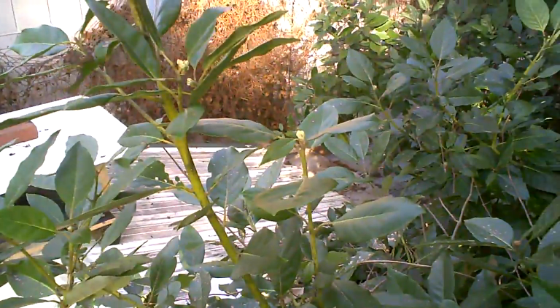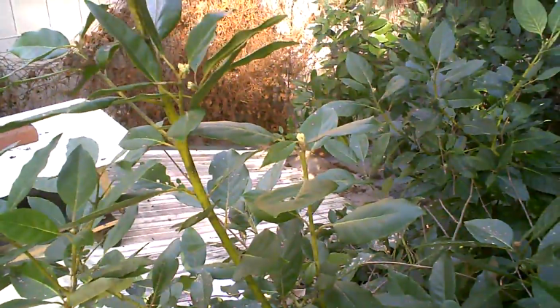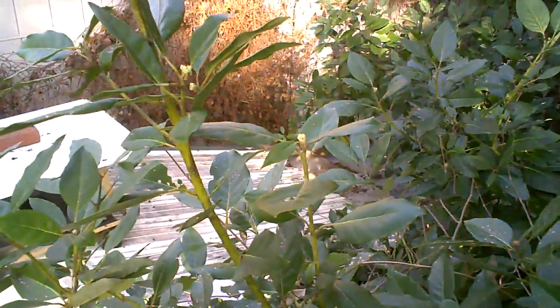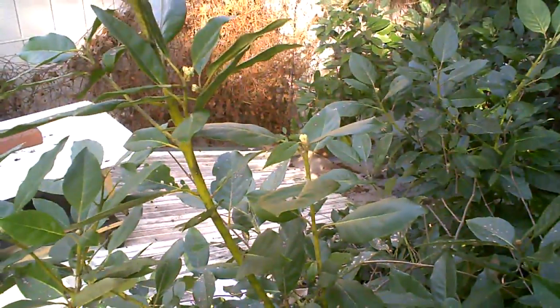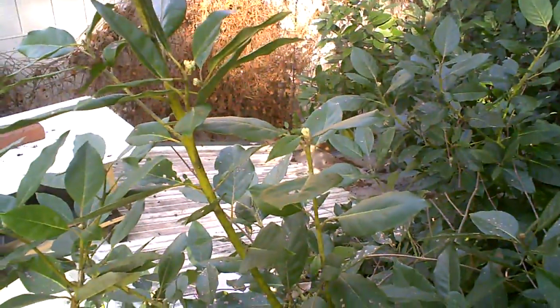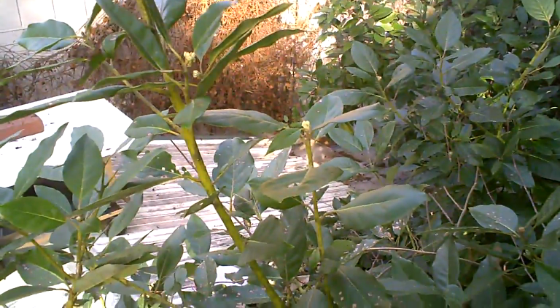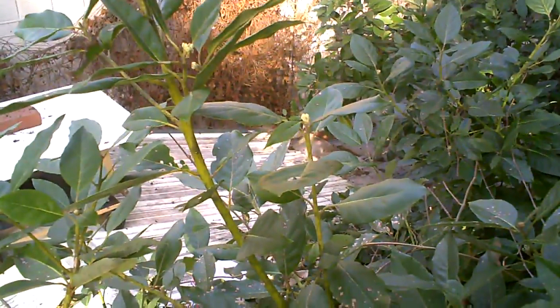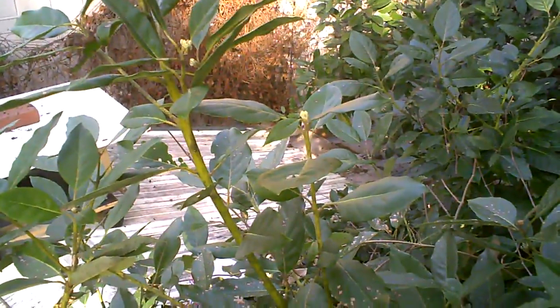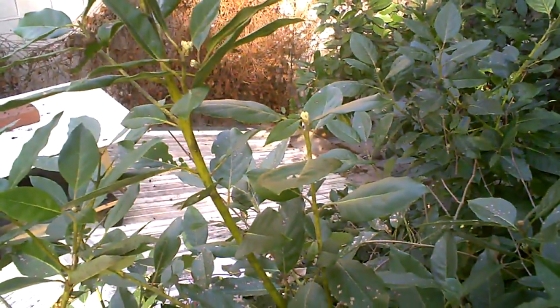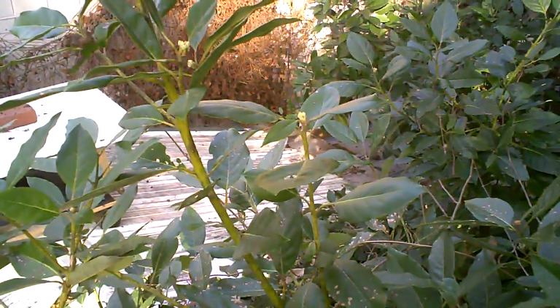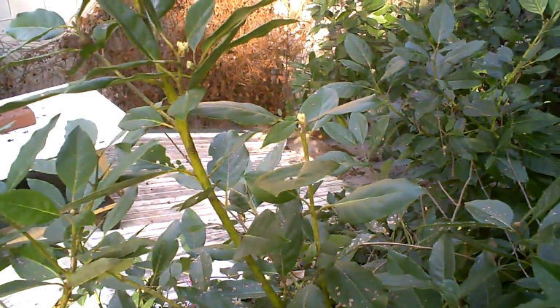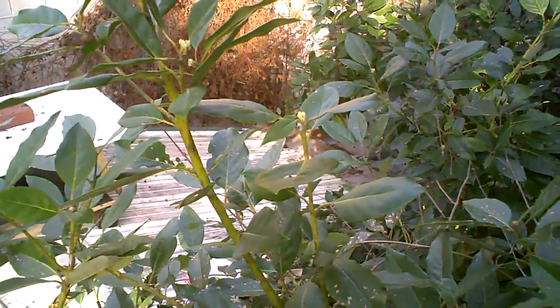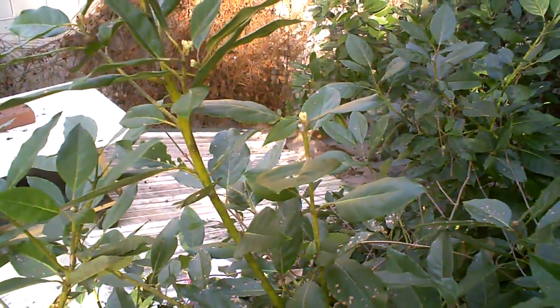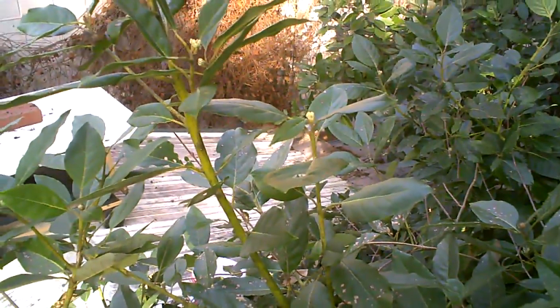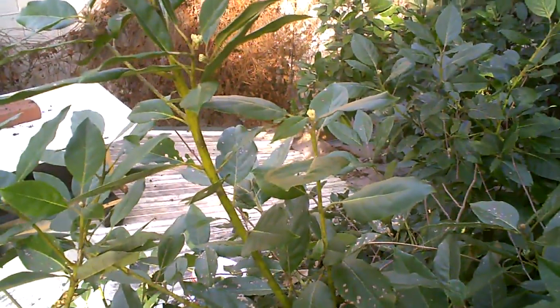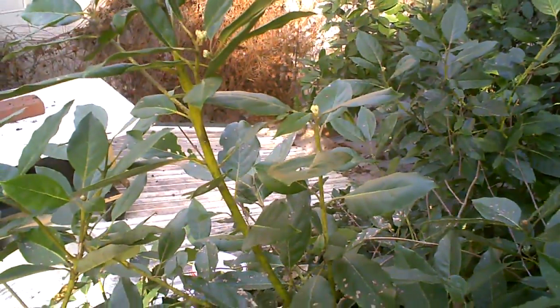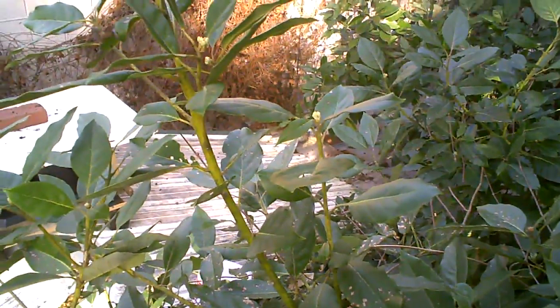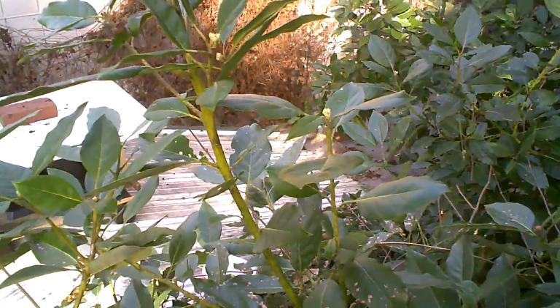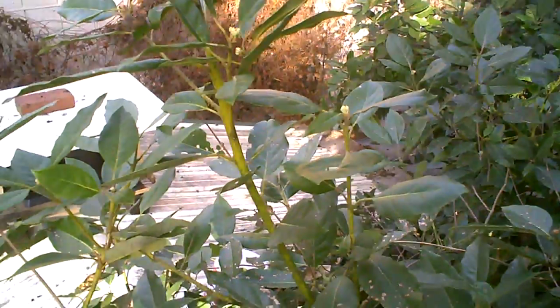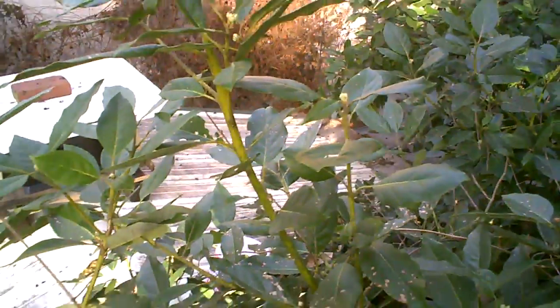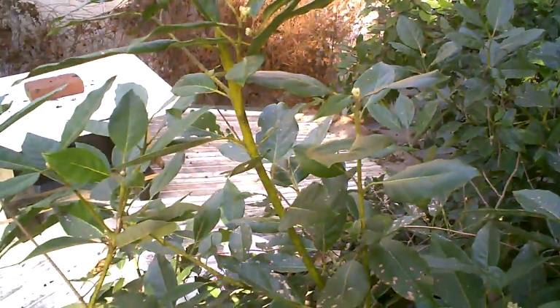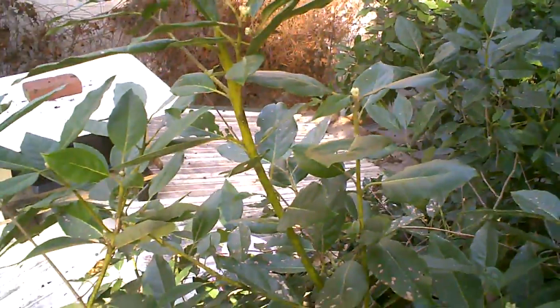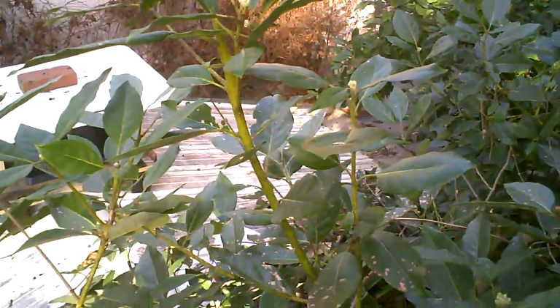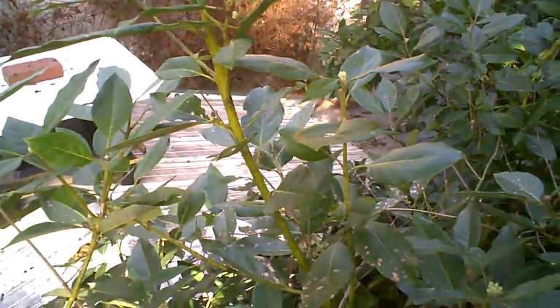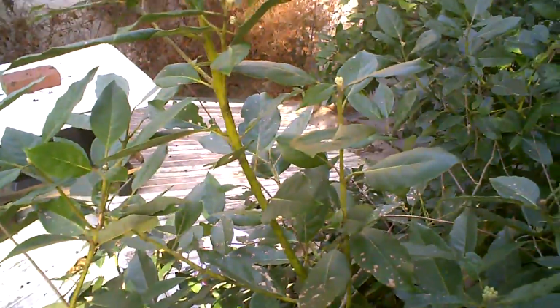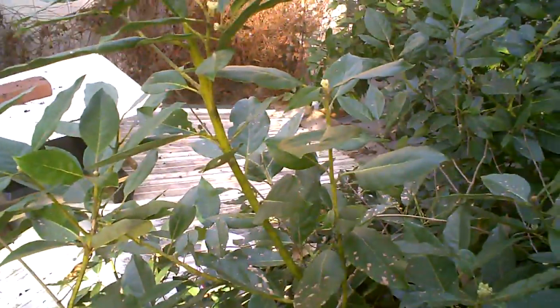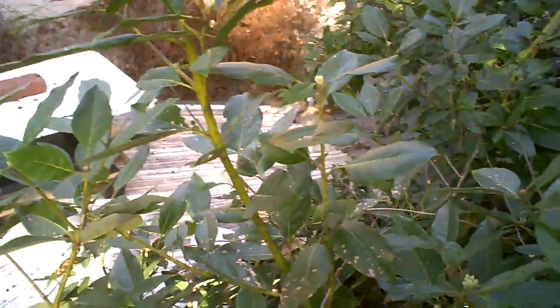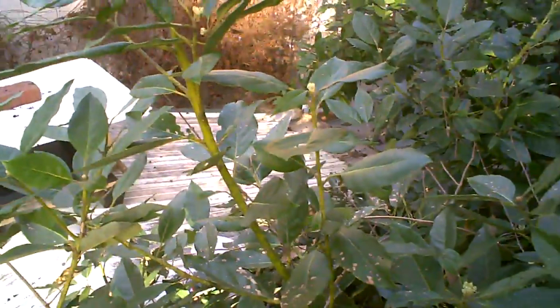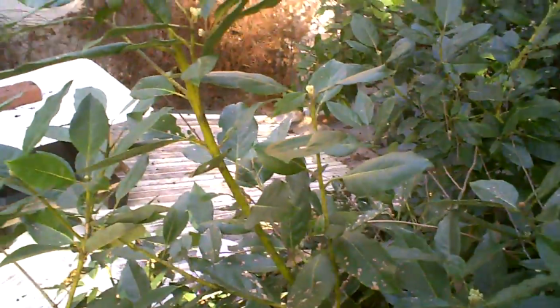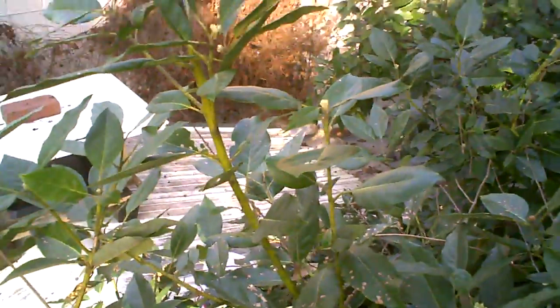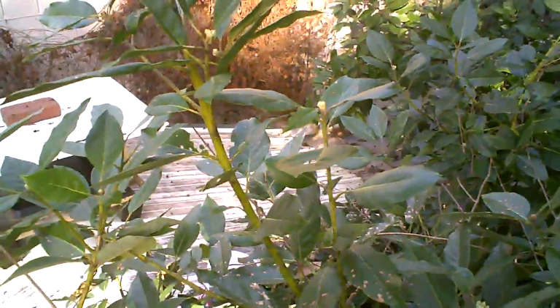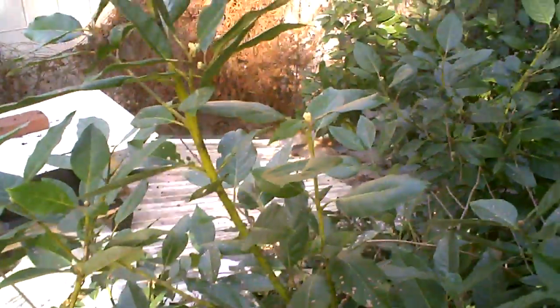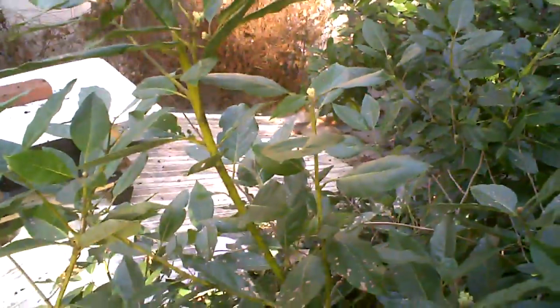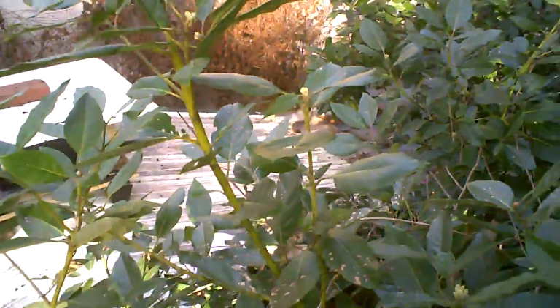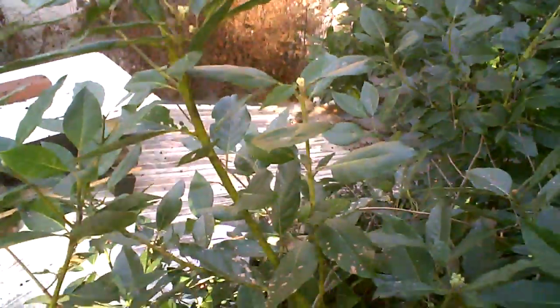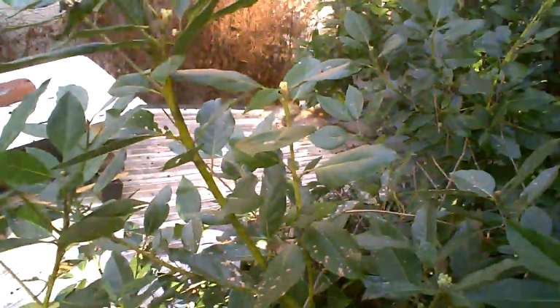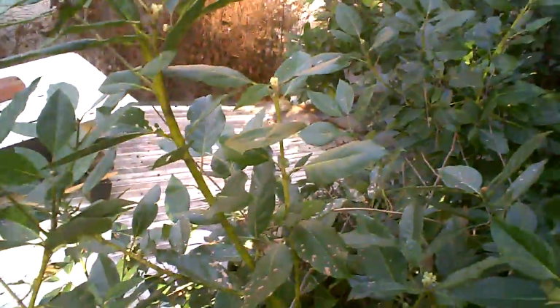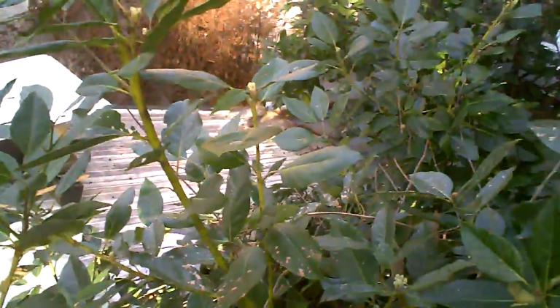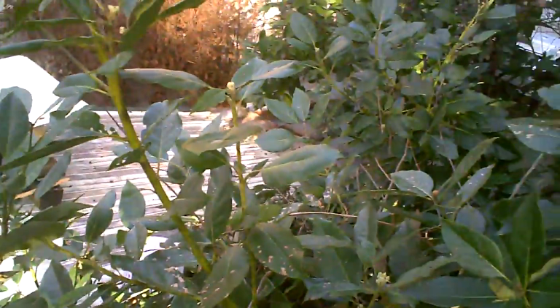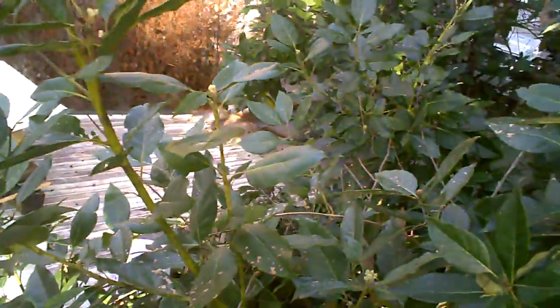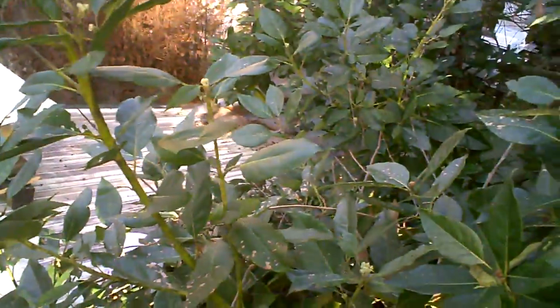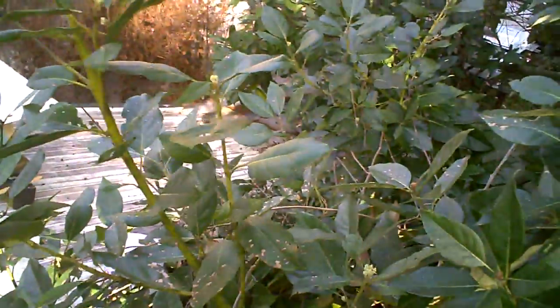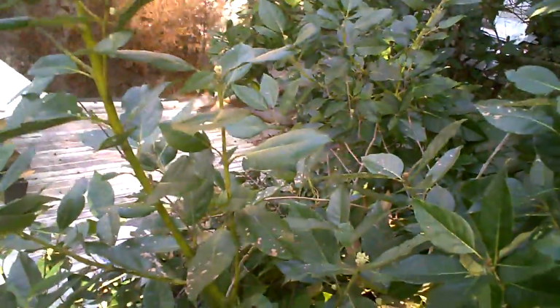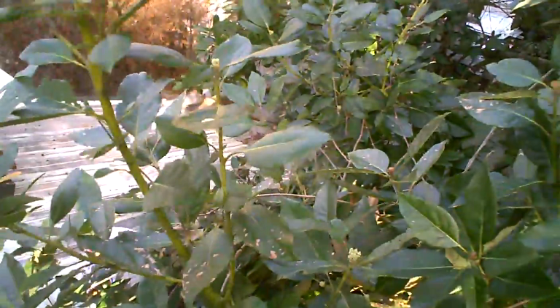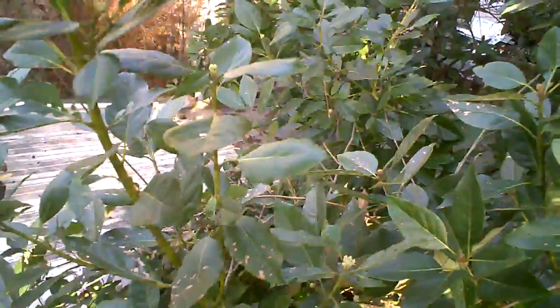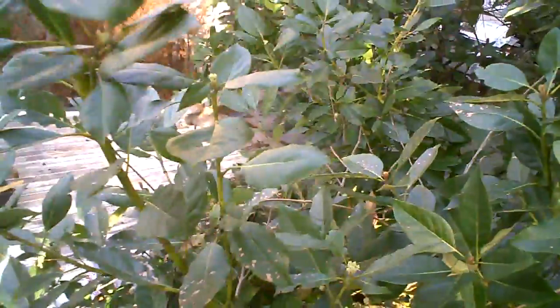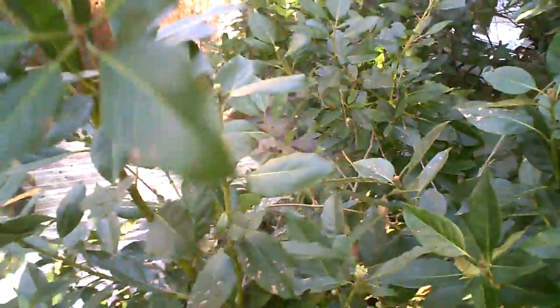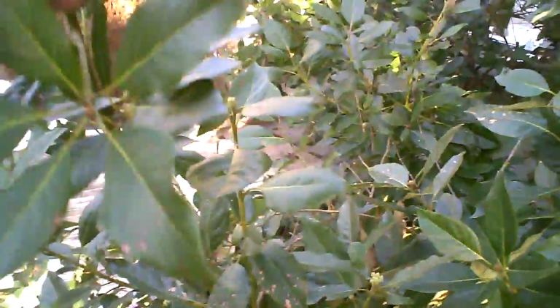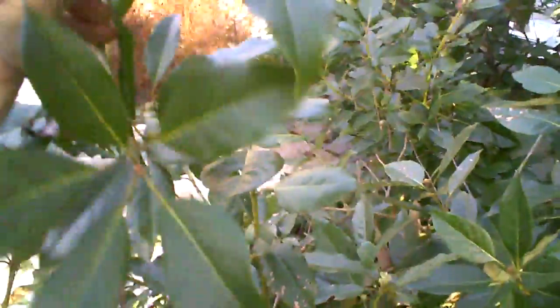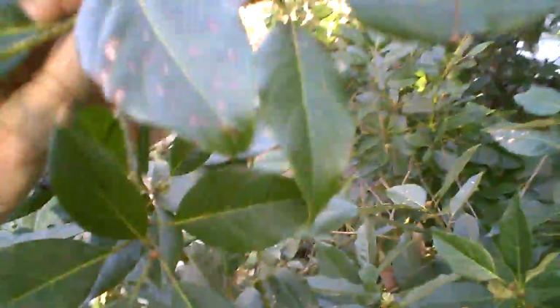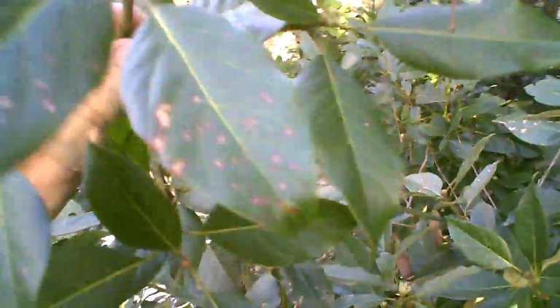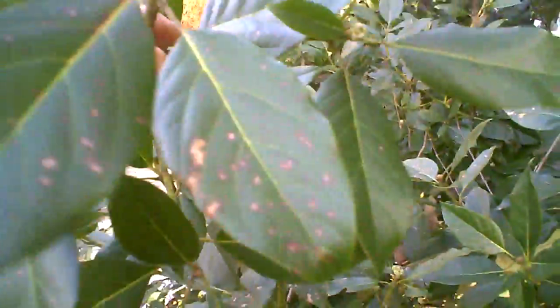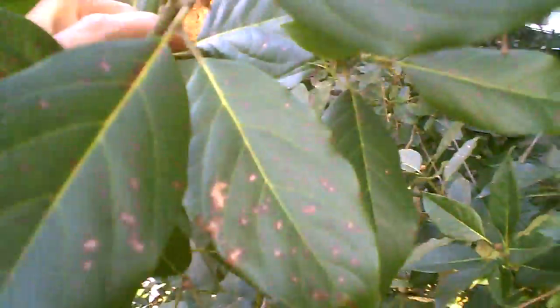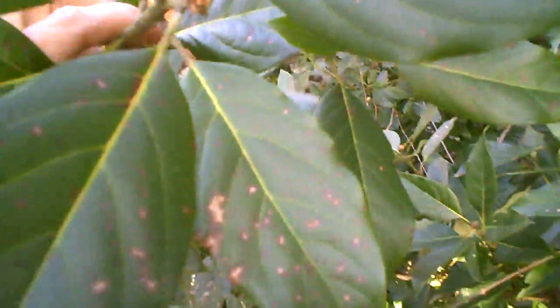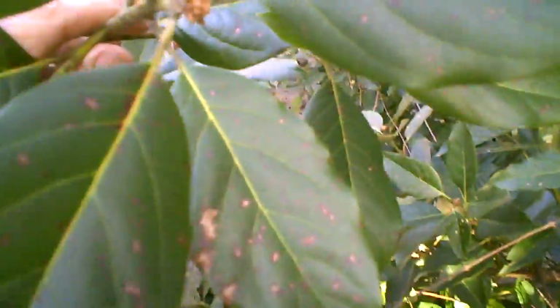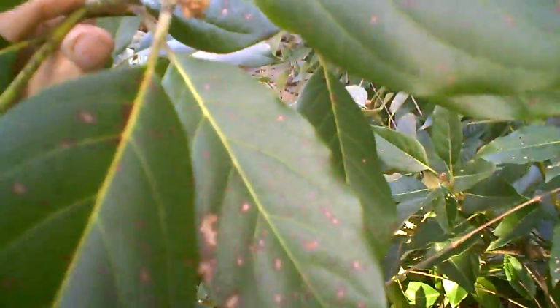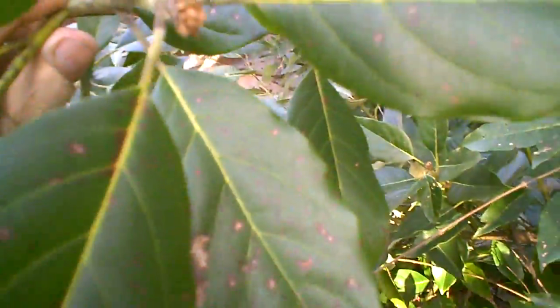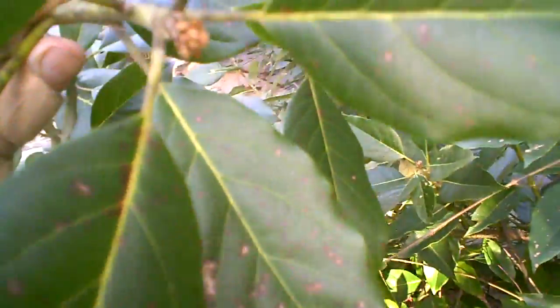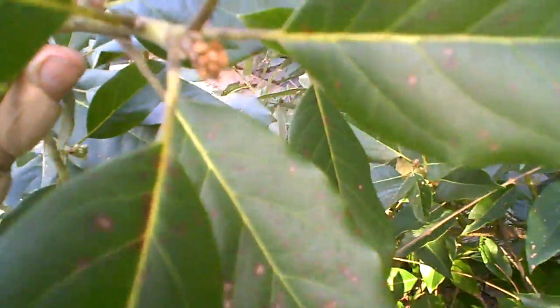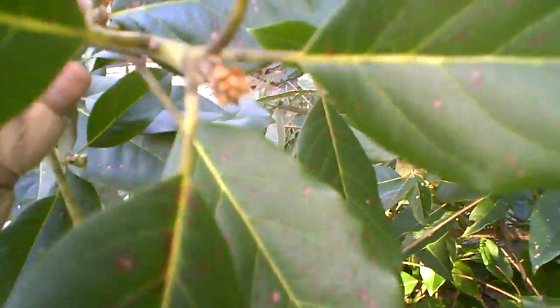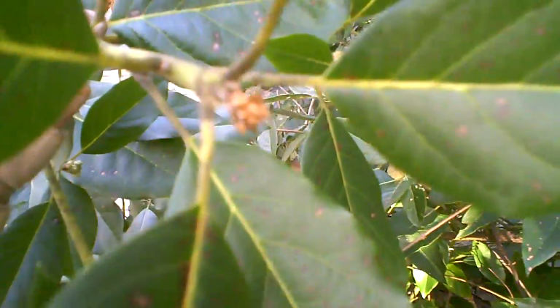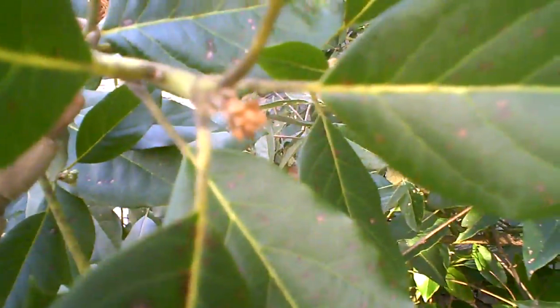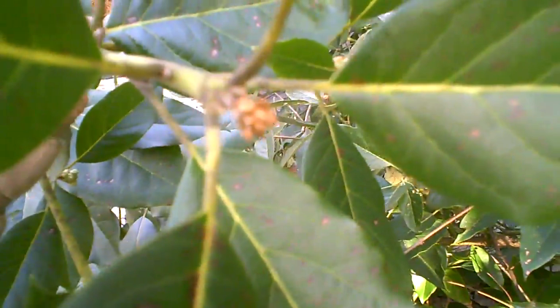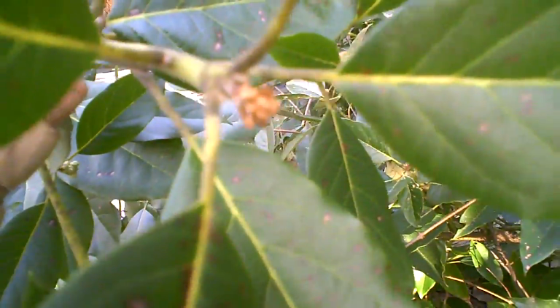We're up here on the roof inspecting the cold damage to the avocado blooms here in Gainesville, Florida.